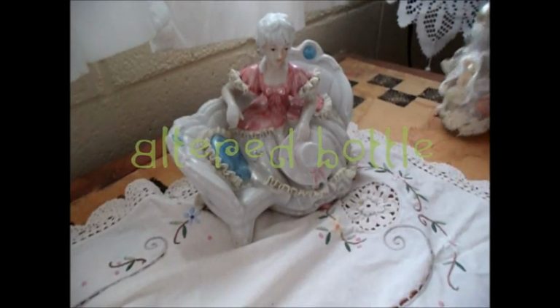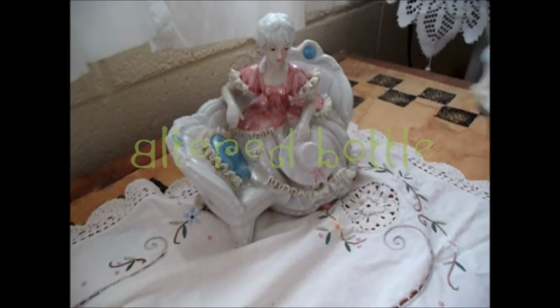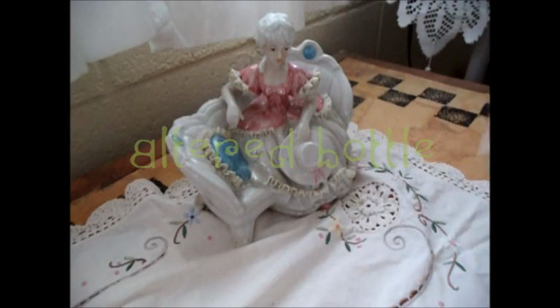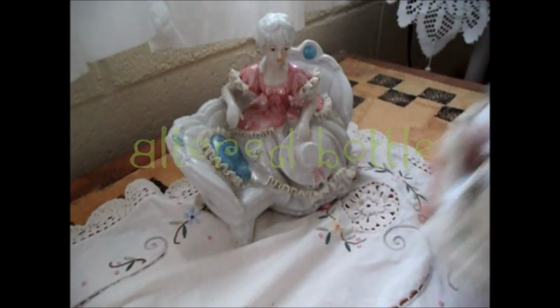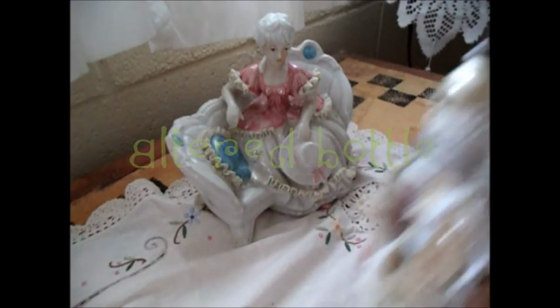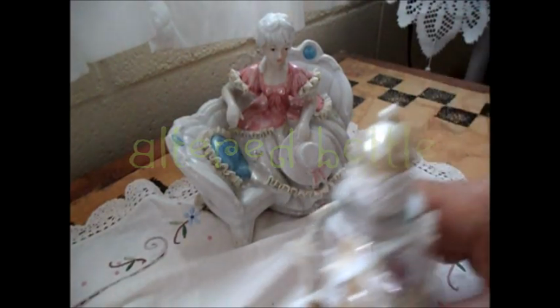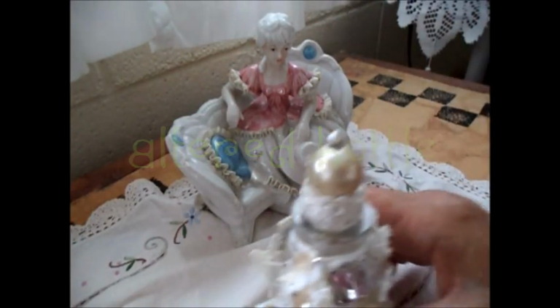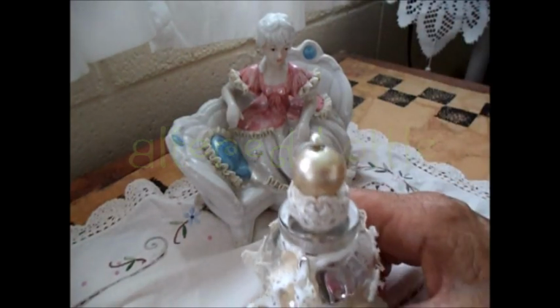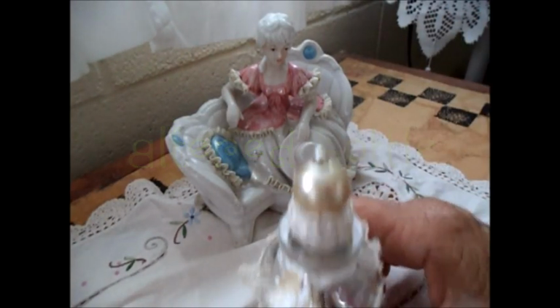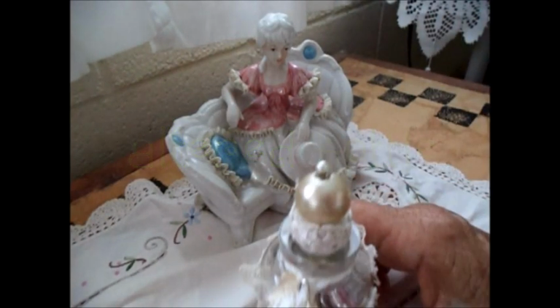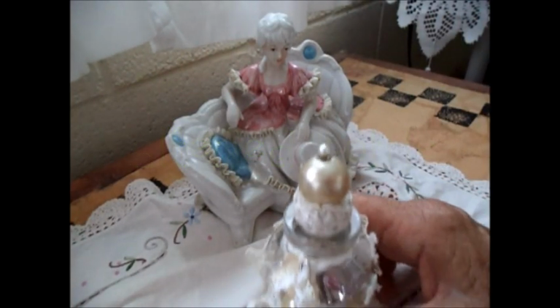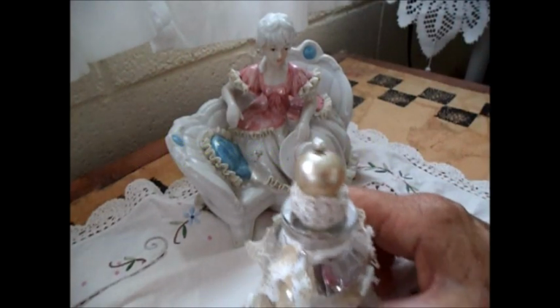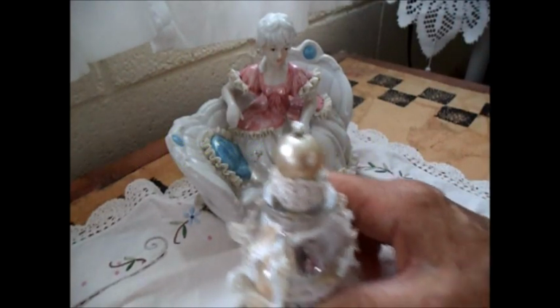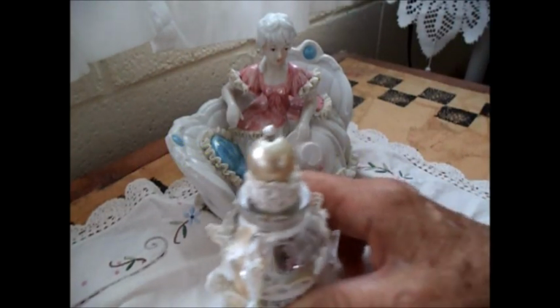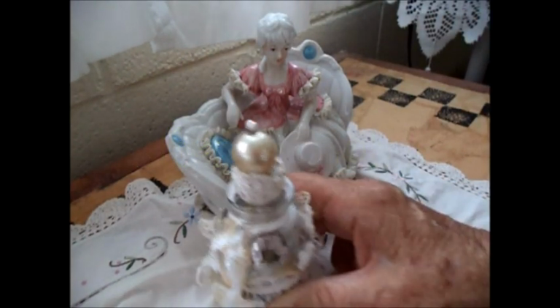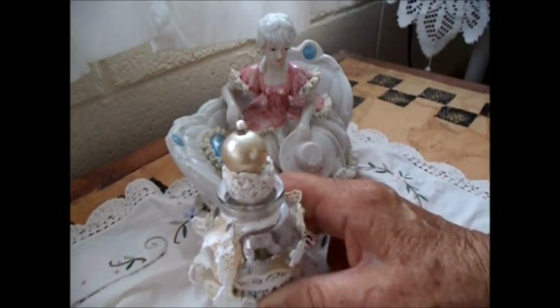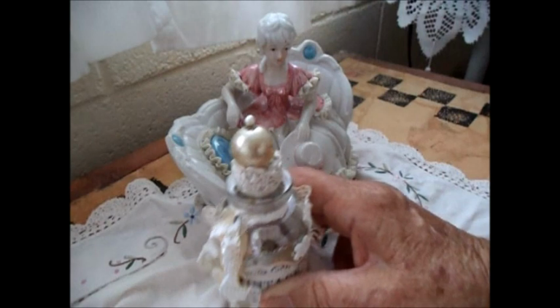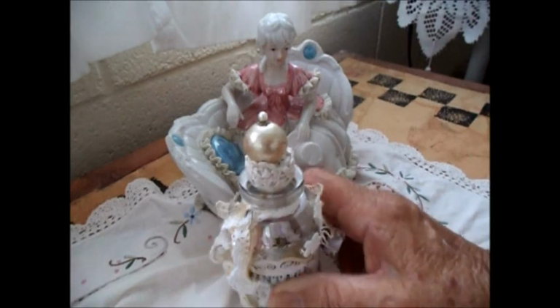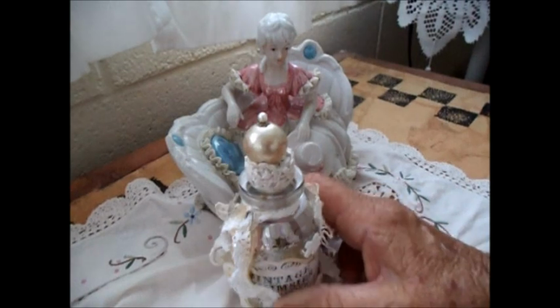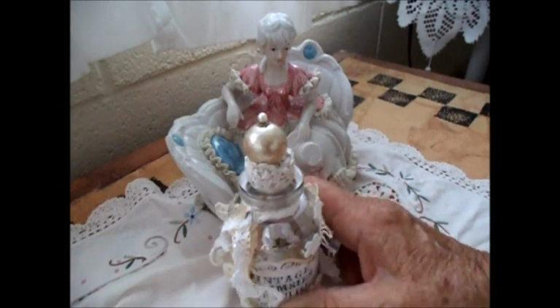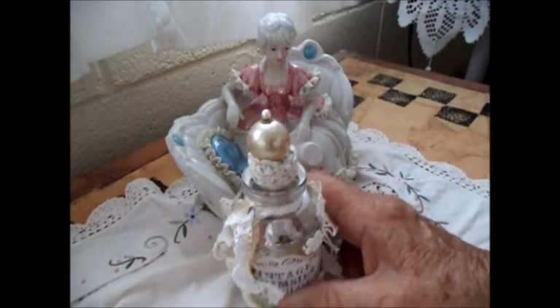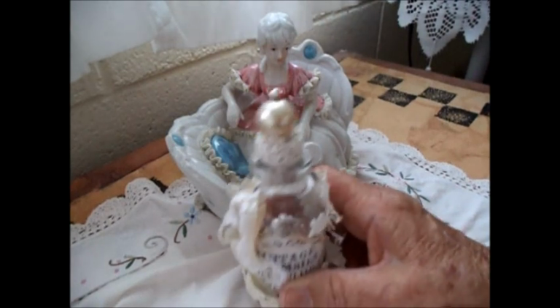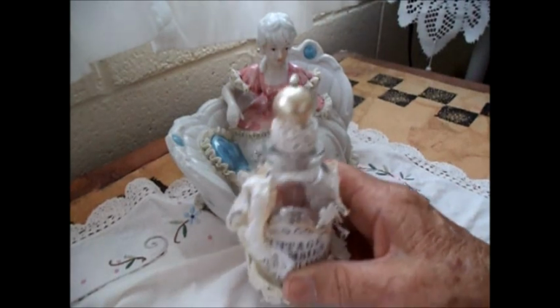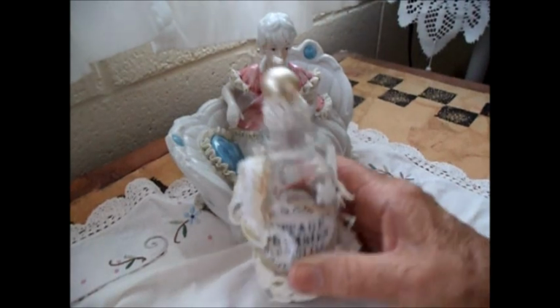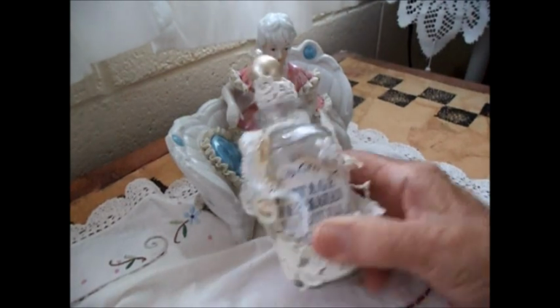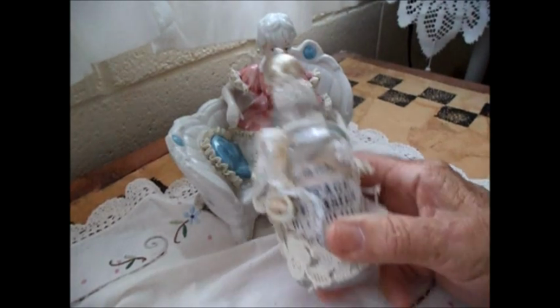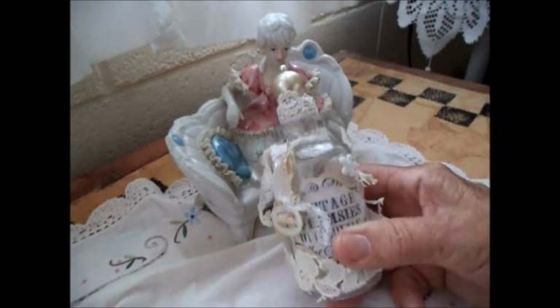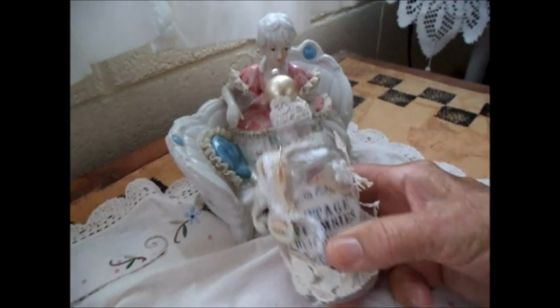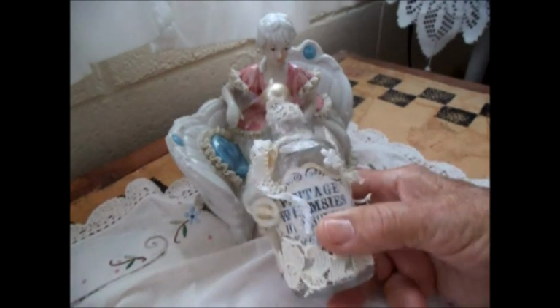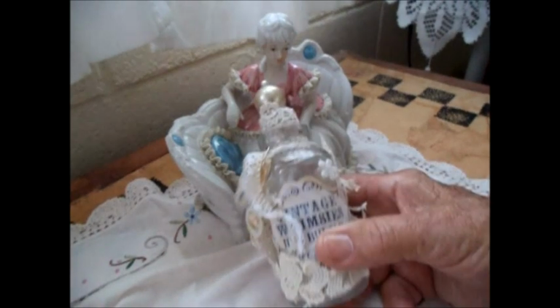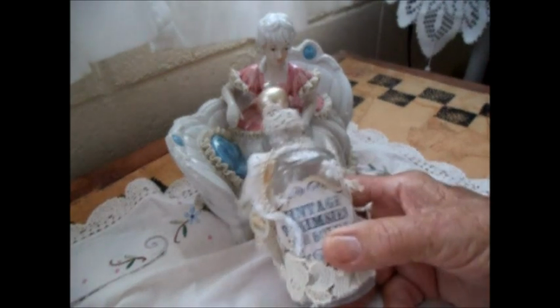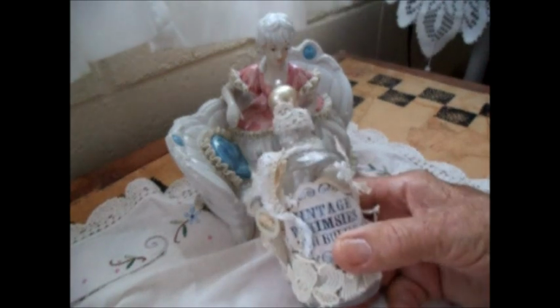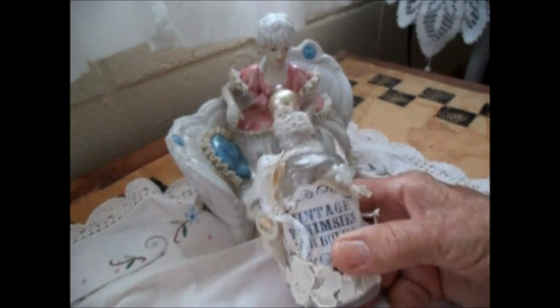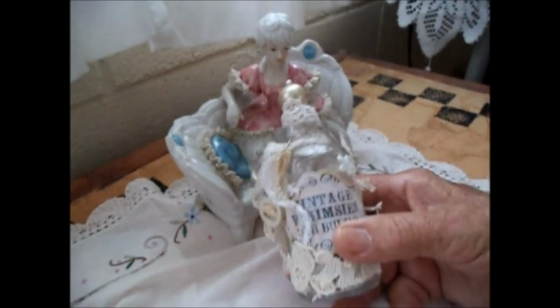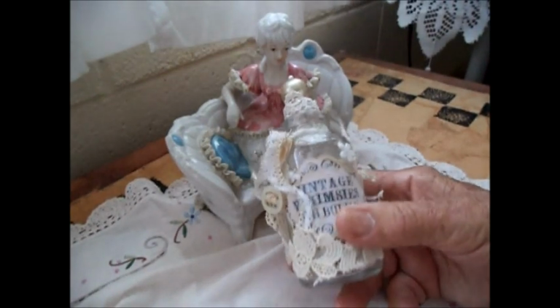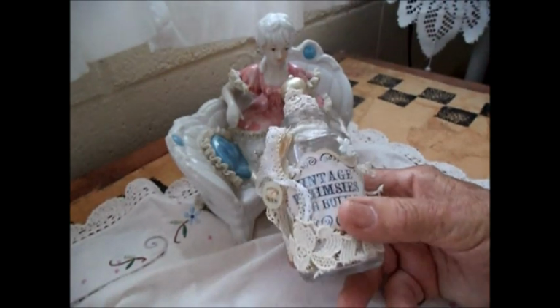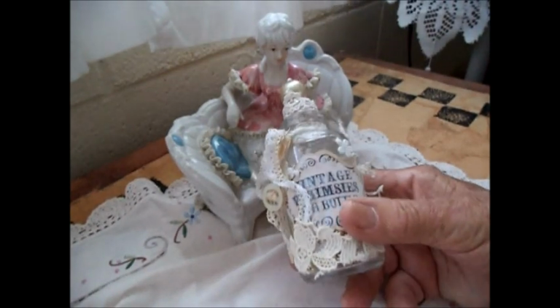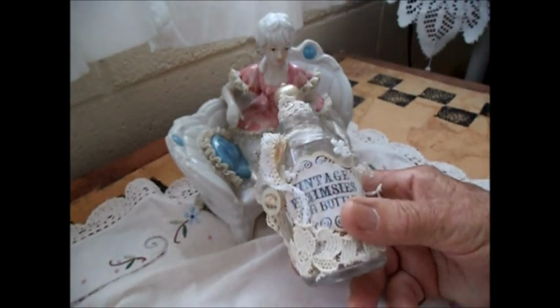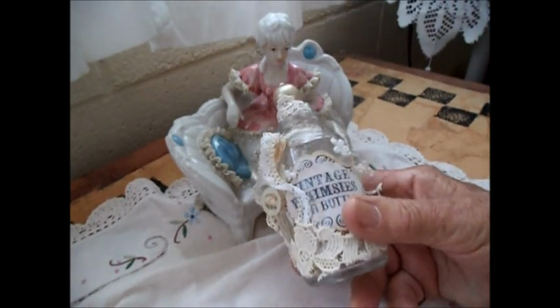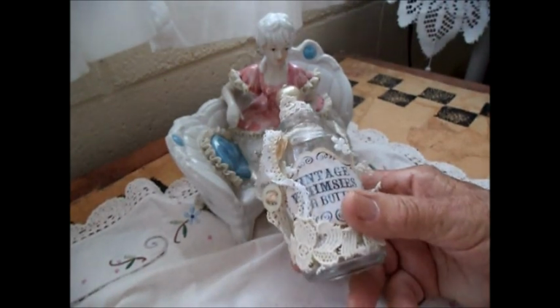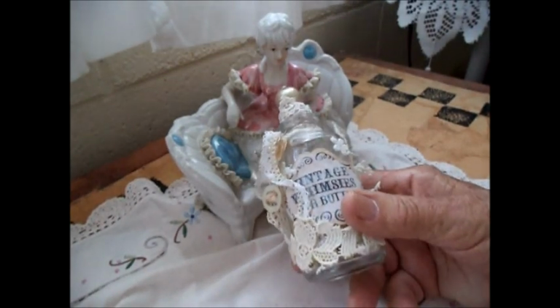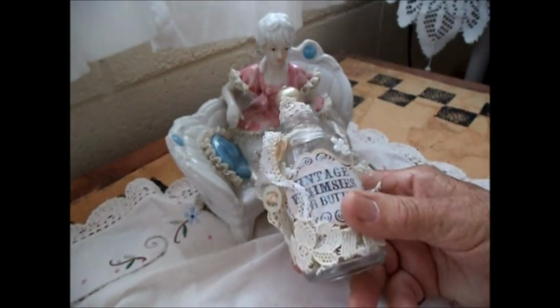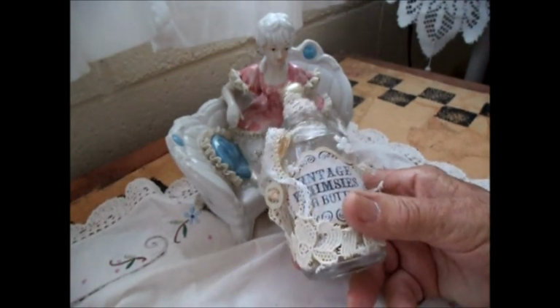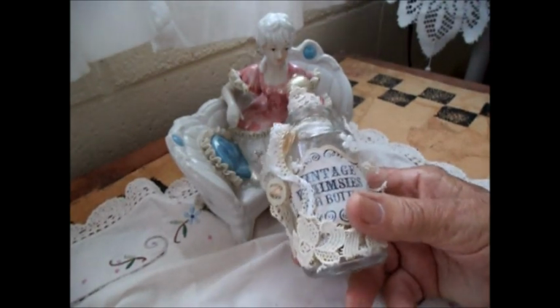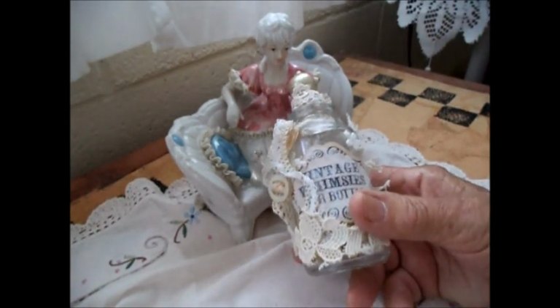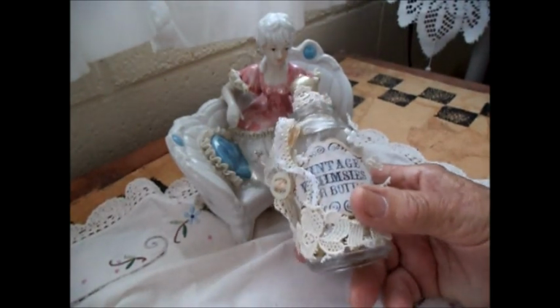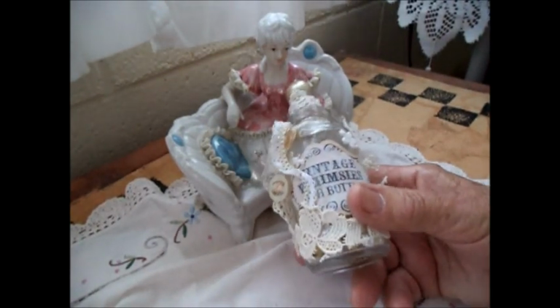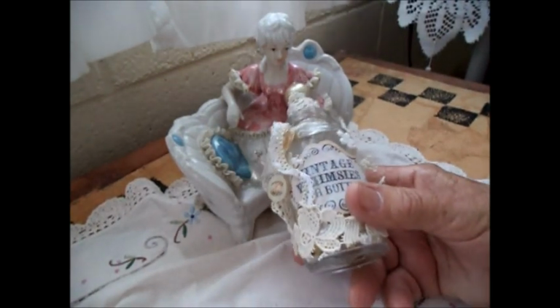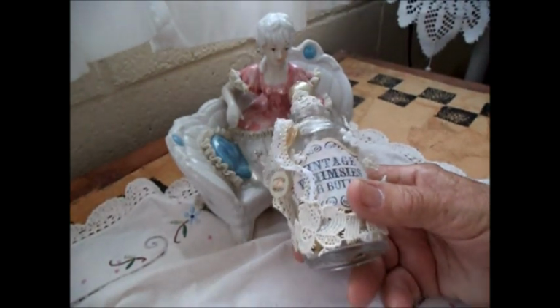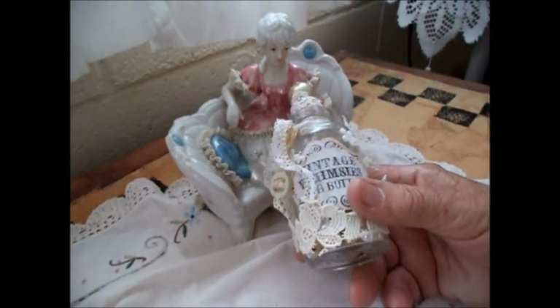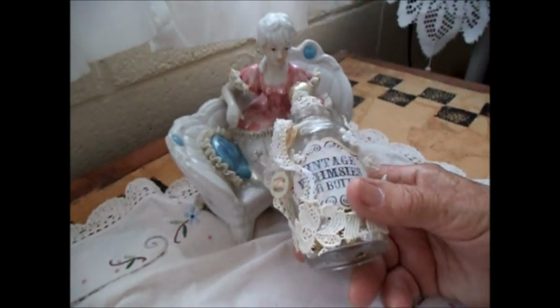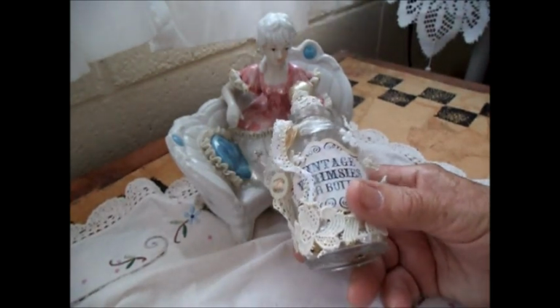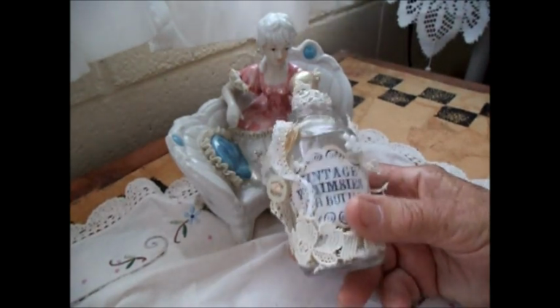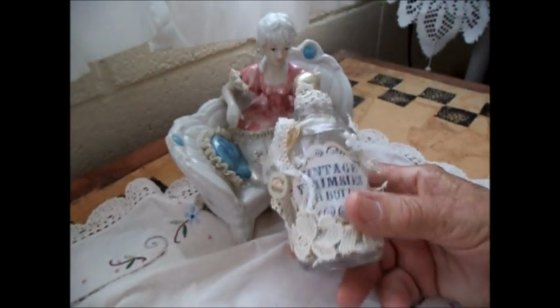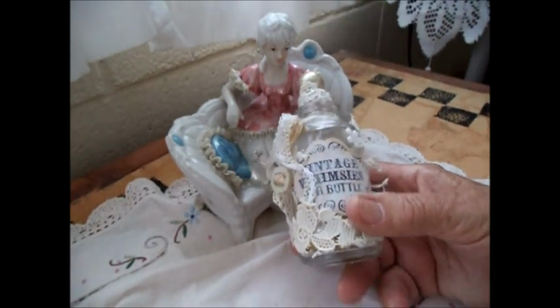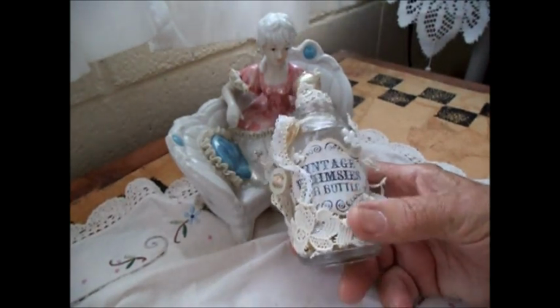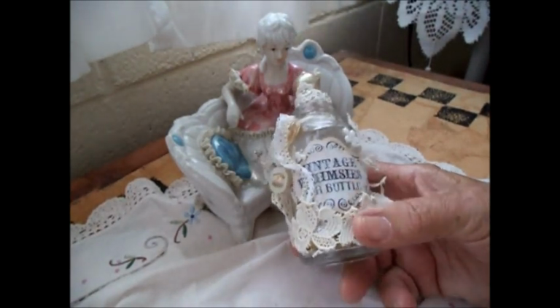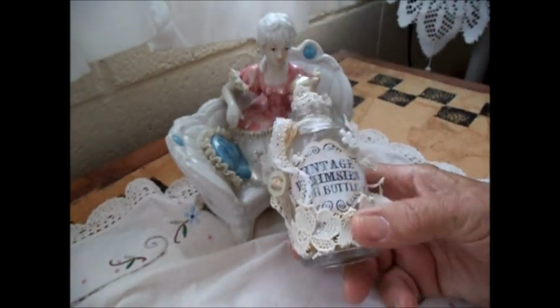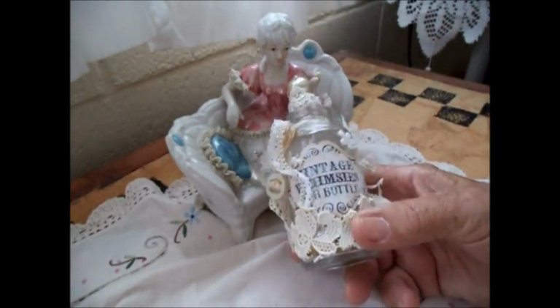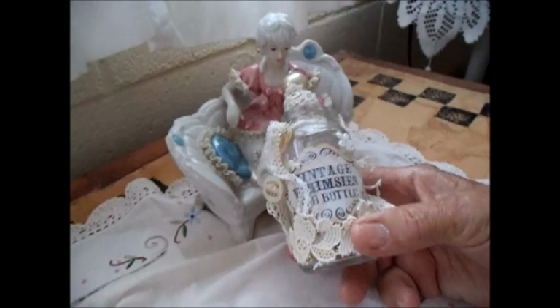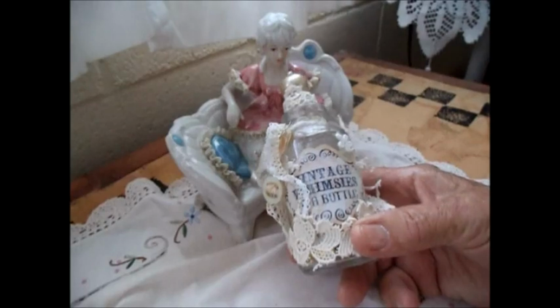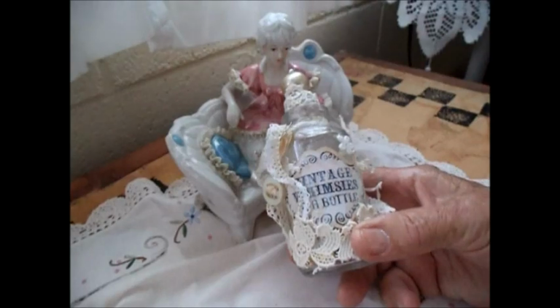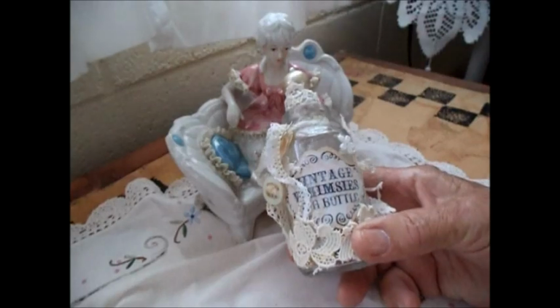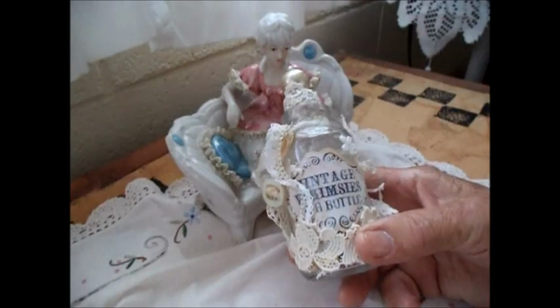Hello everybody, this is Laura in Hawaii. Marie wants to show you something today. It's very French, isn't it Marie?